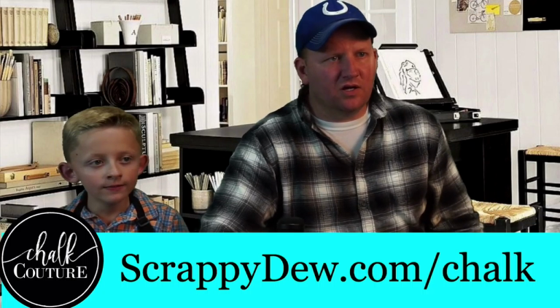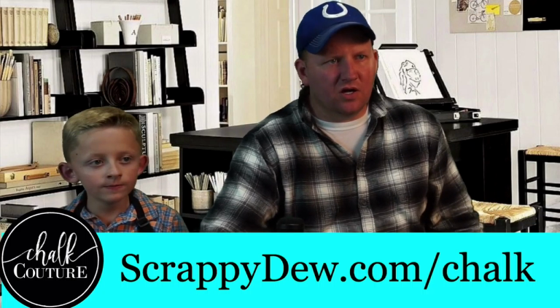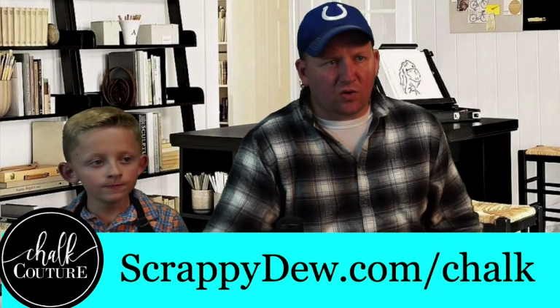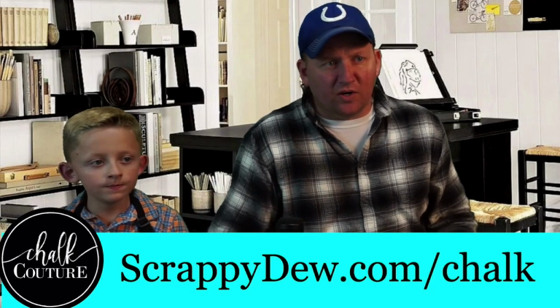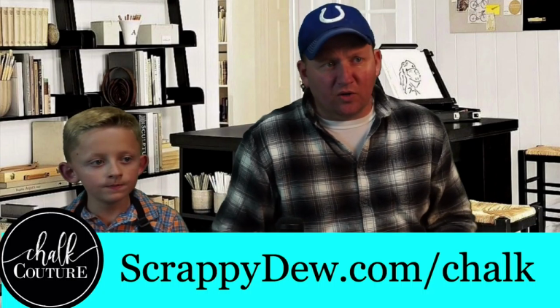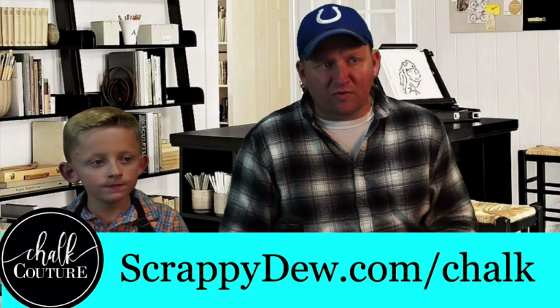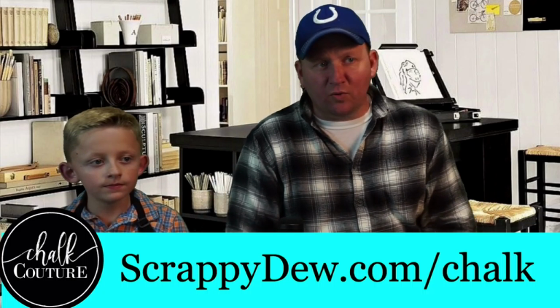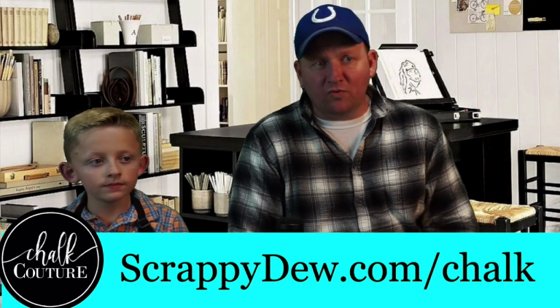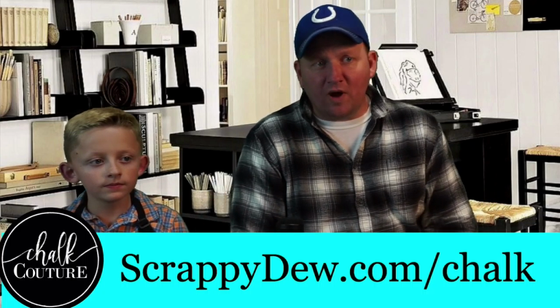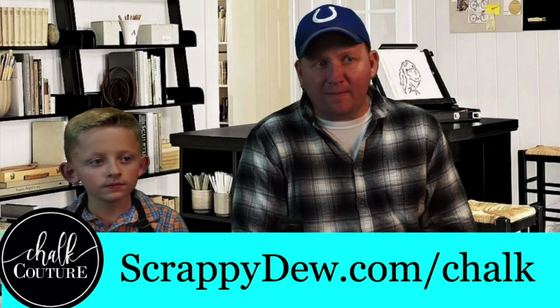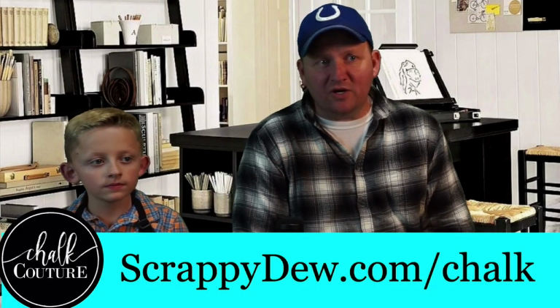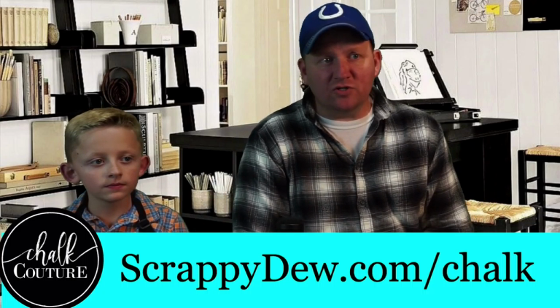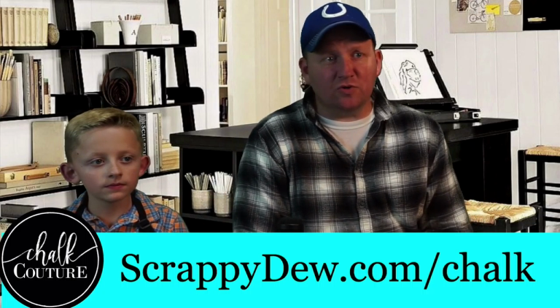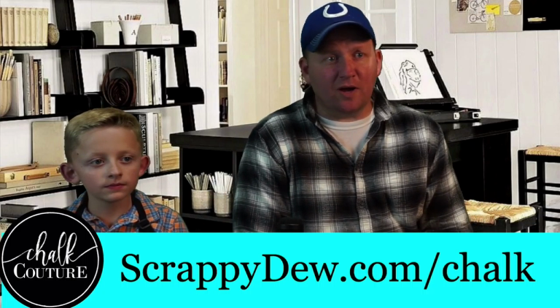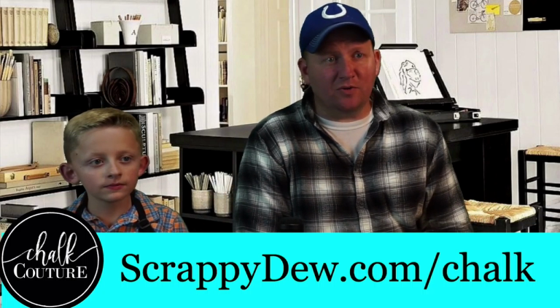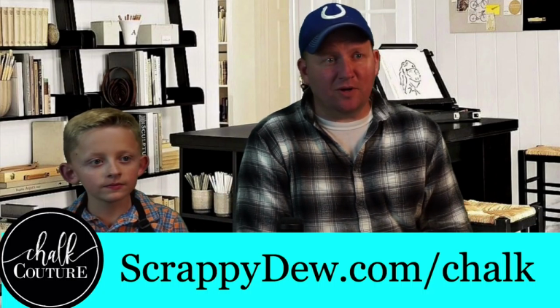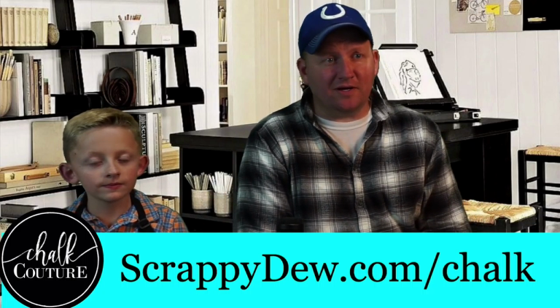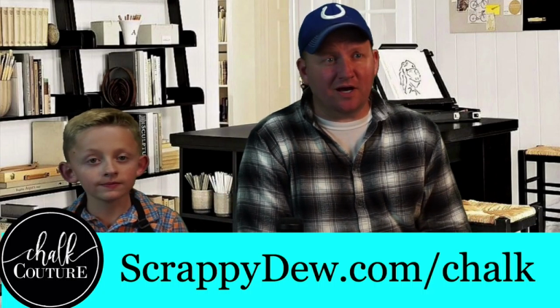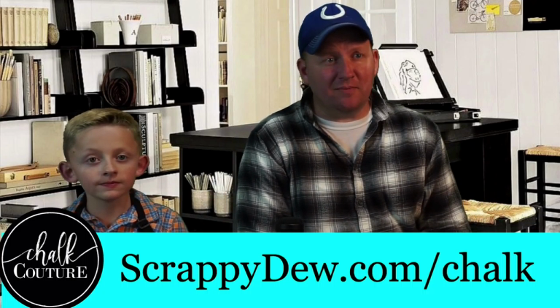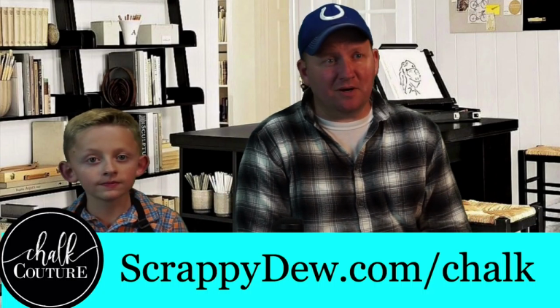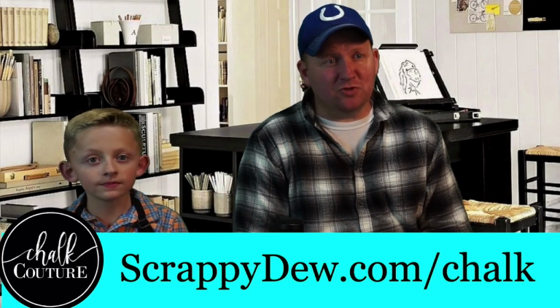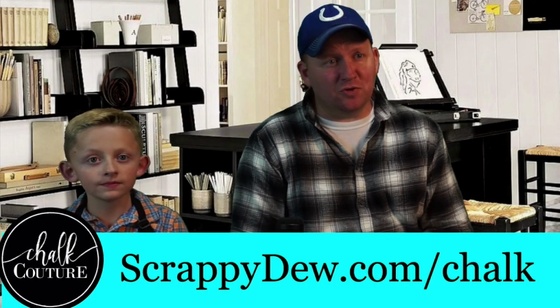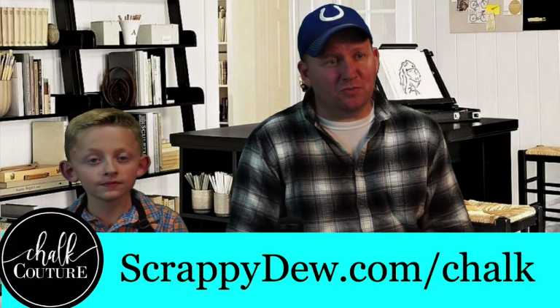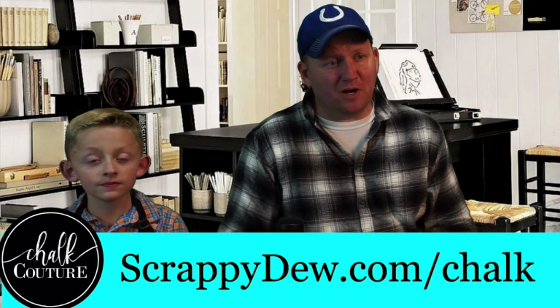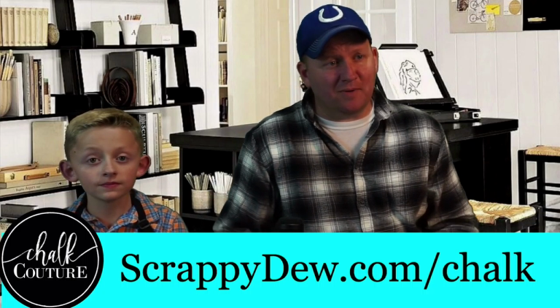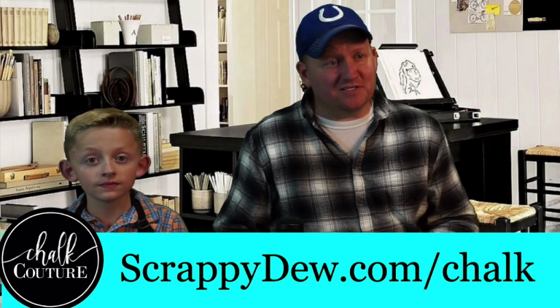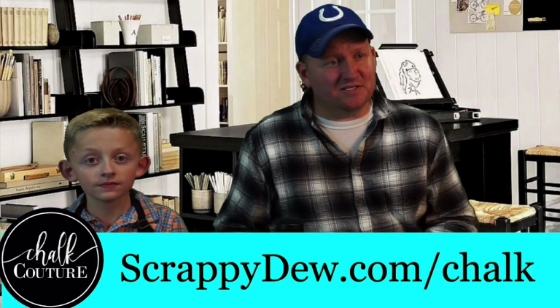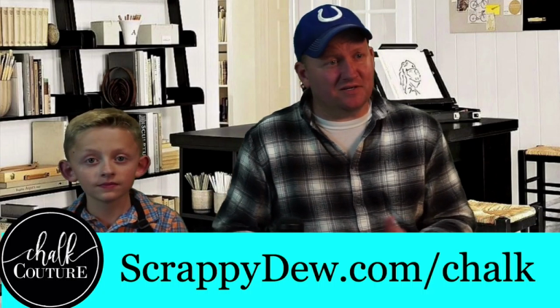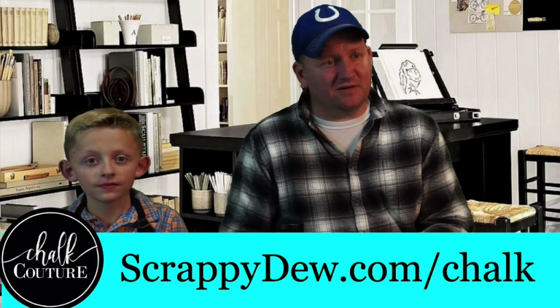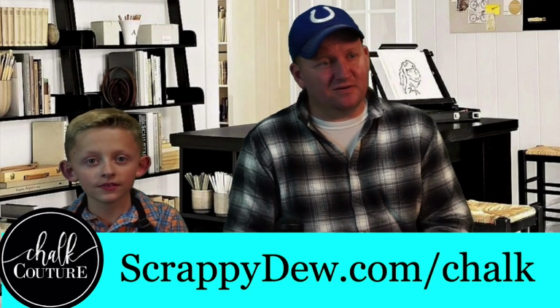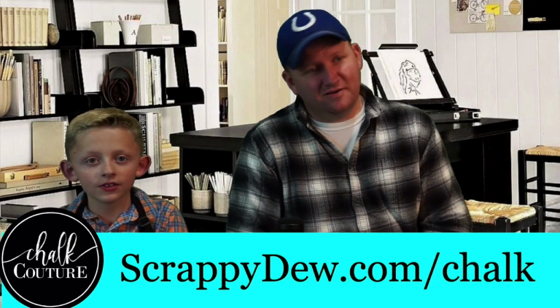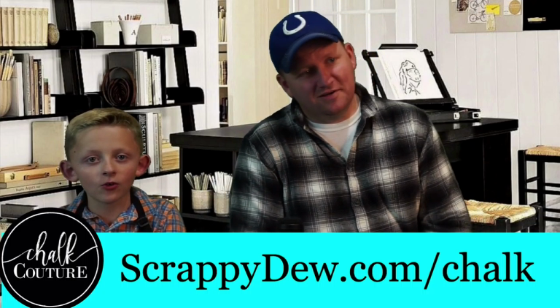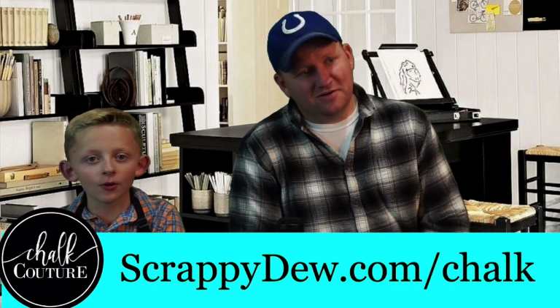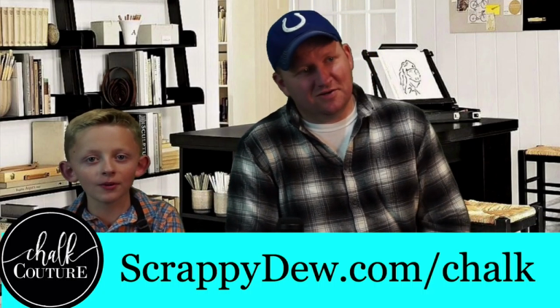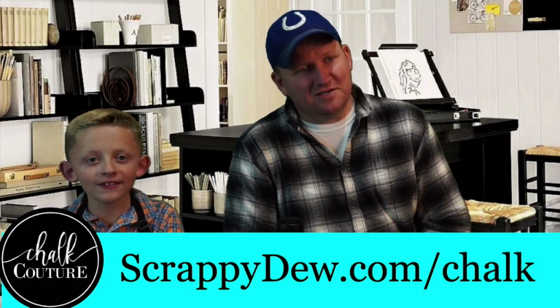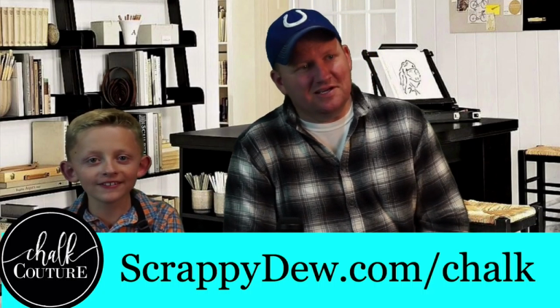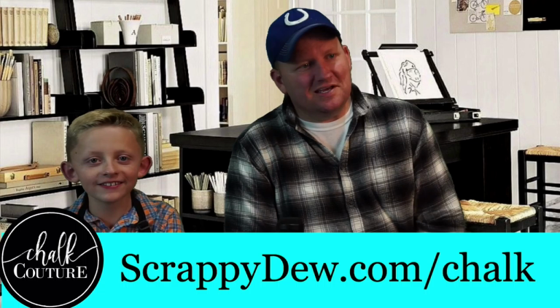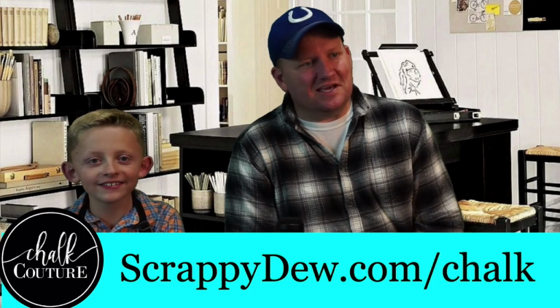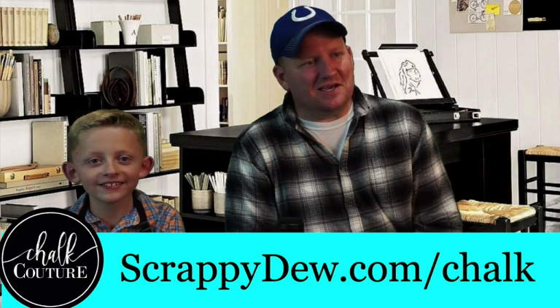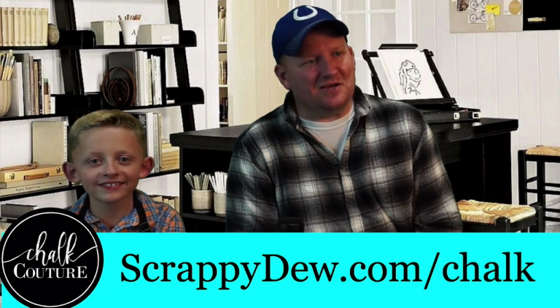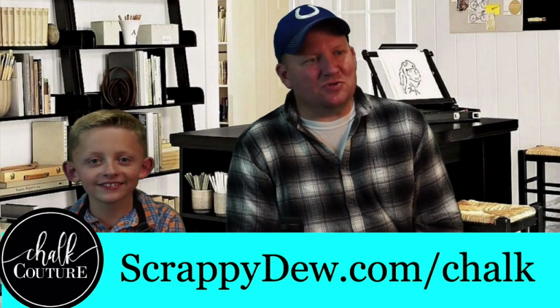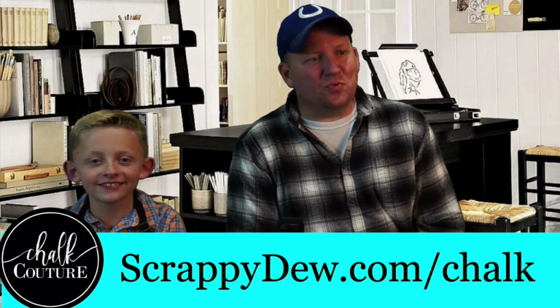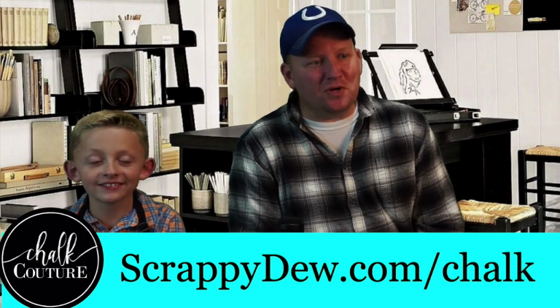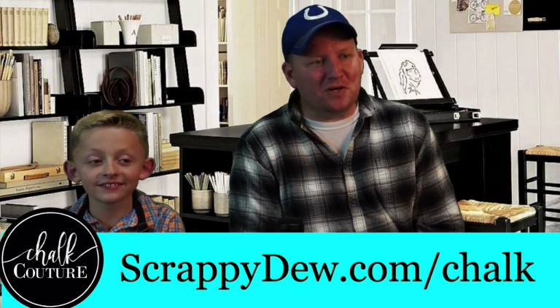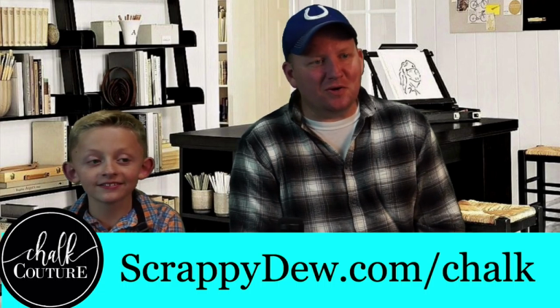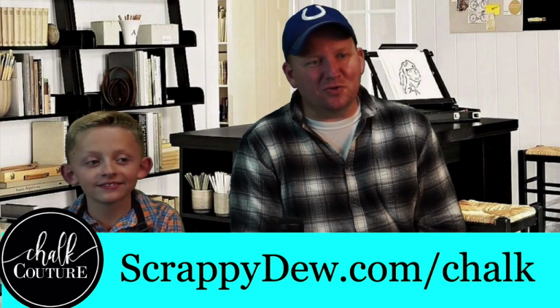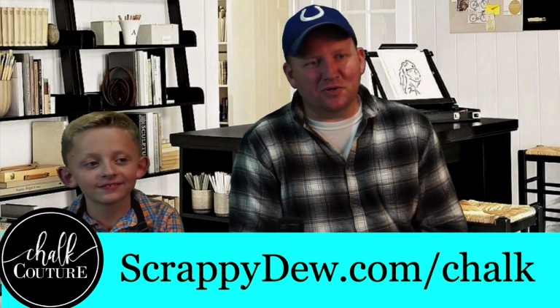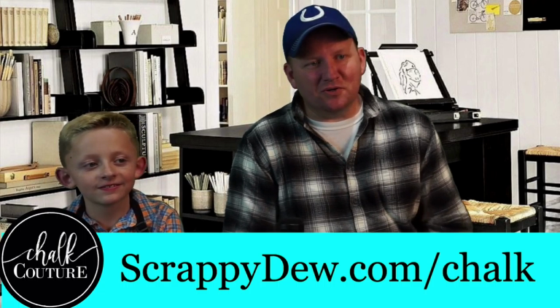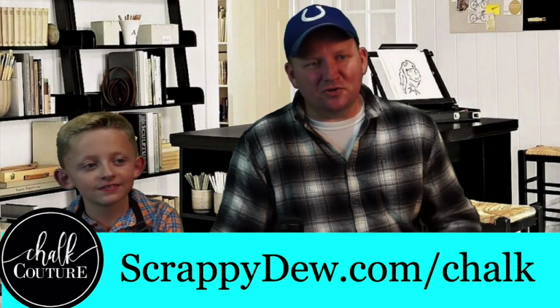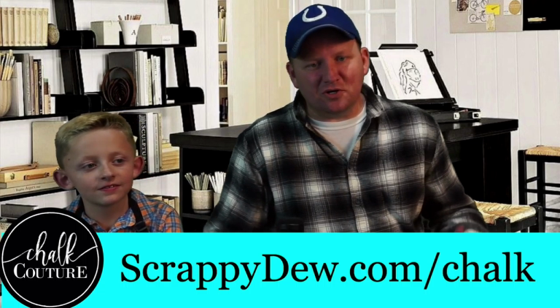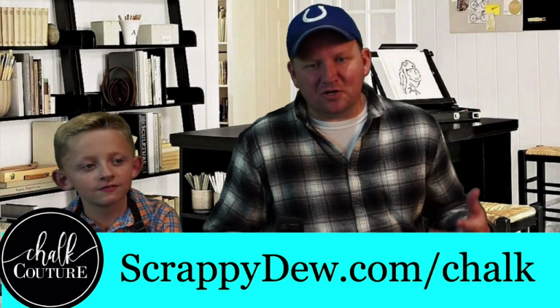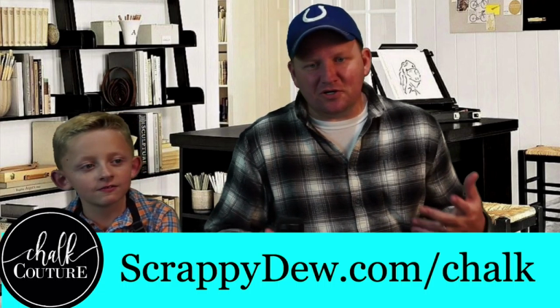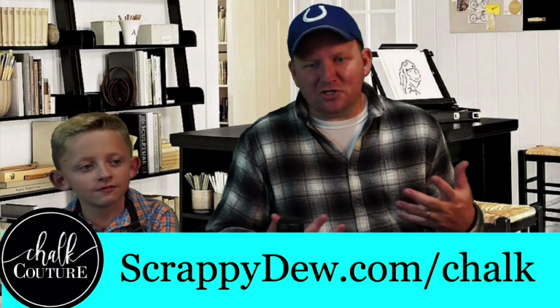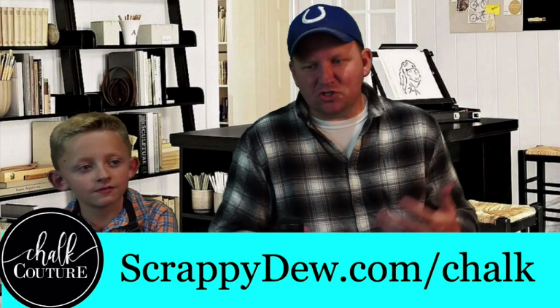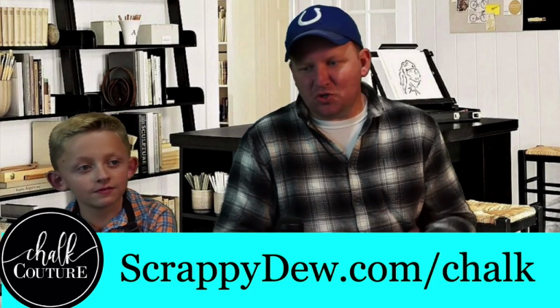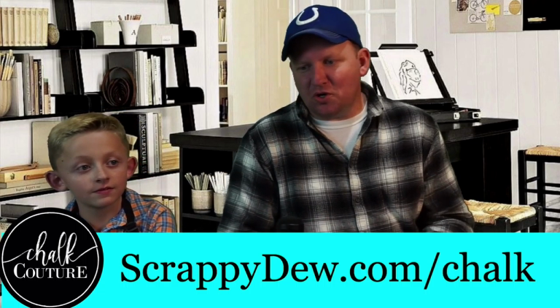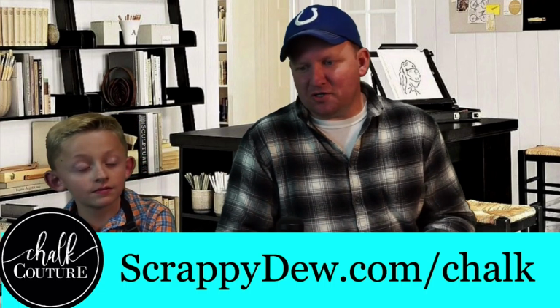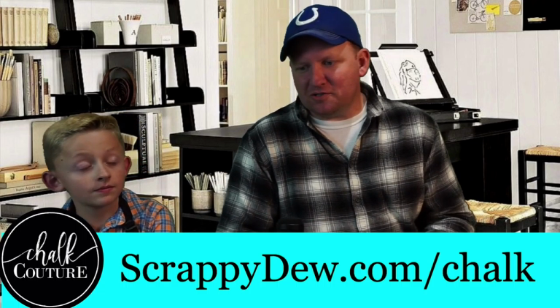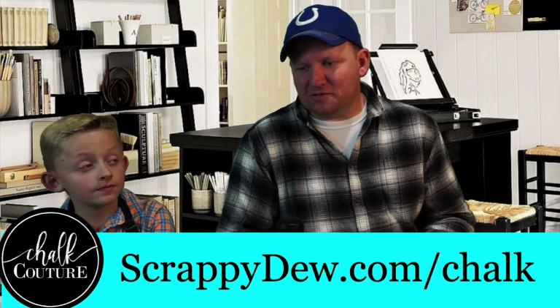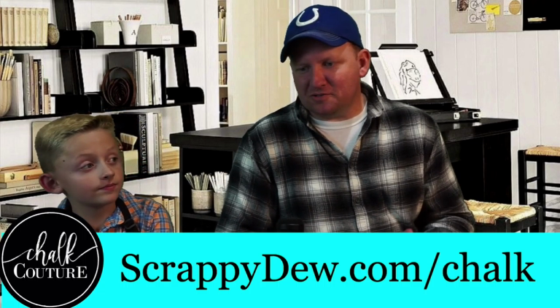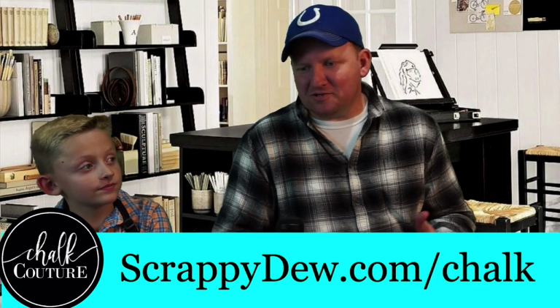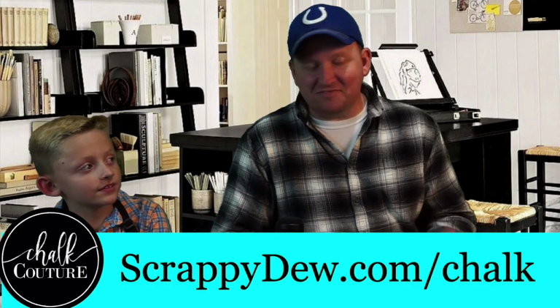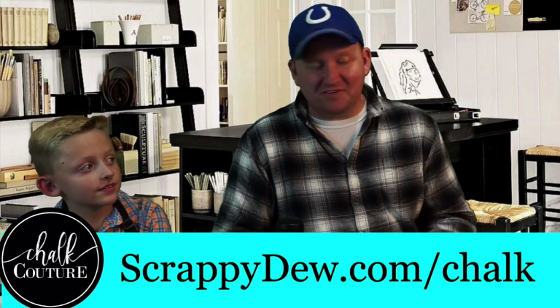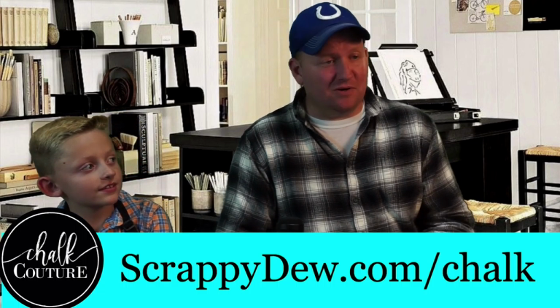All right, hello everyone, Rob here from ScrappyDoo.com, and I'm joined by my son Corbin, and we are doing another Chalk video.